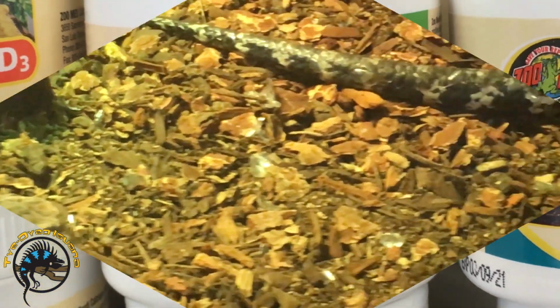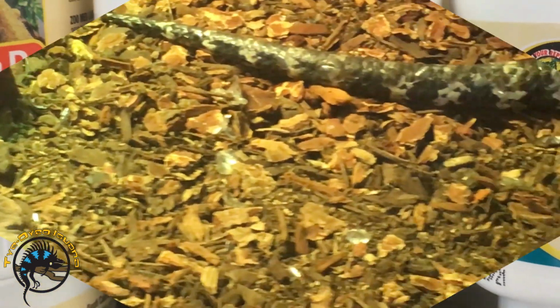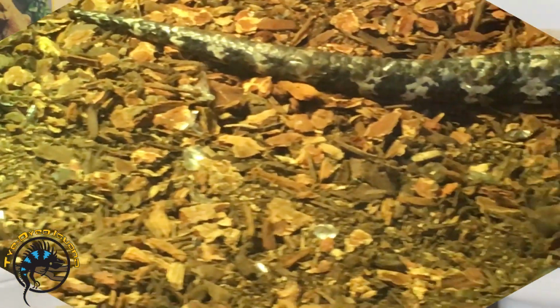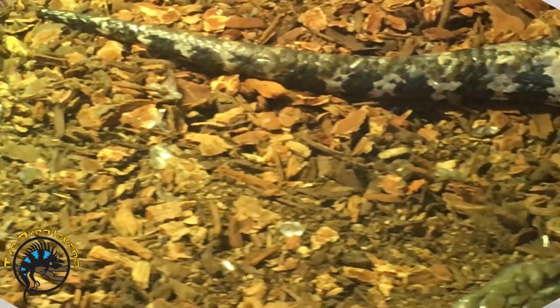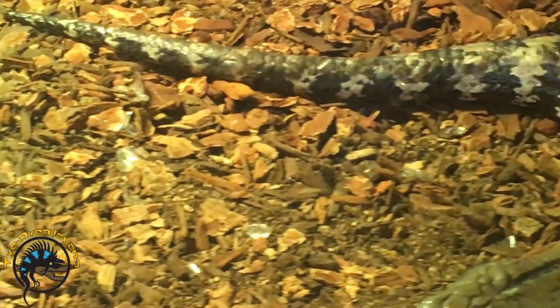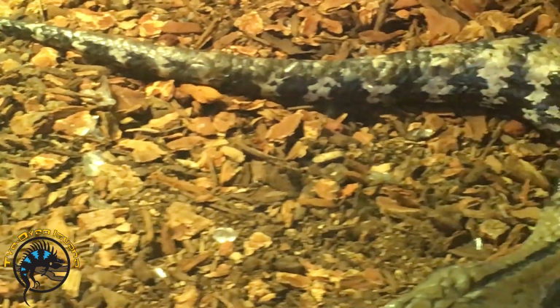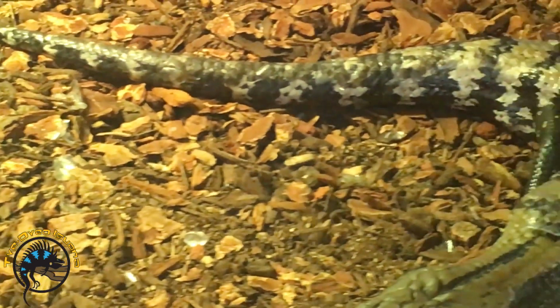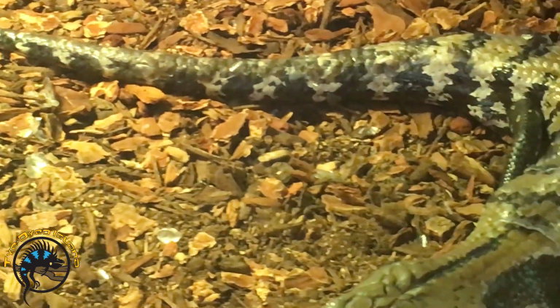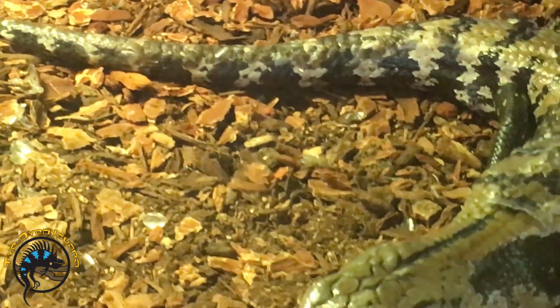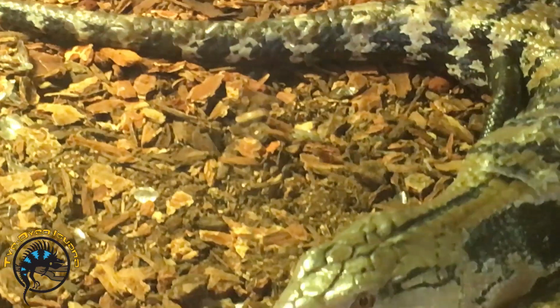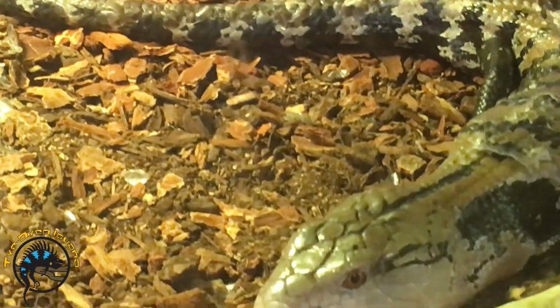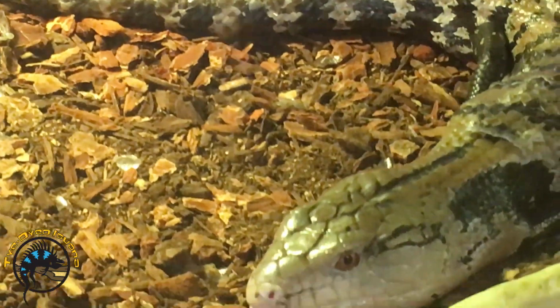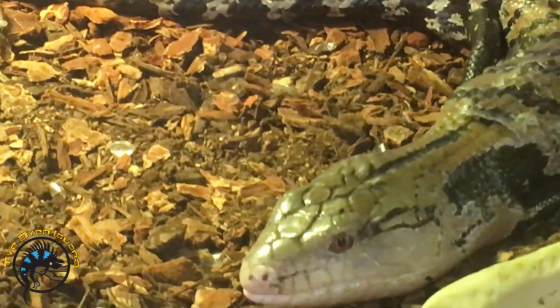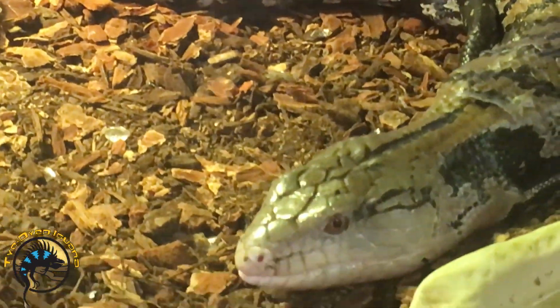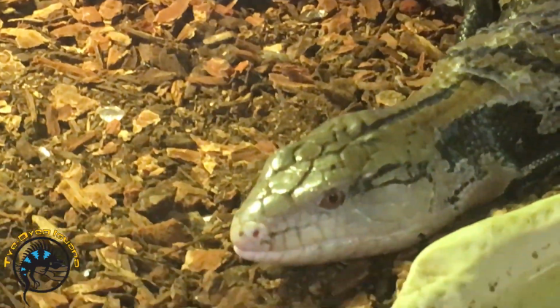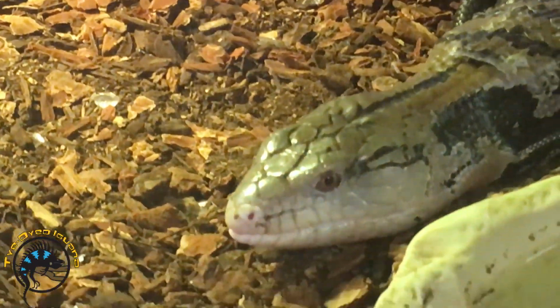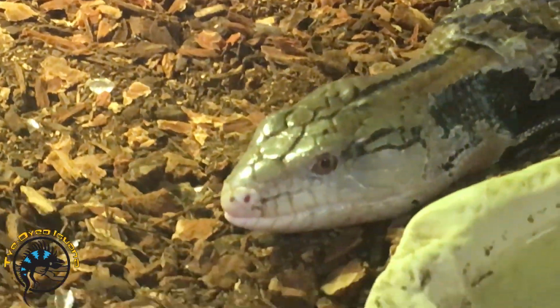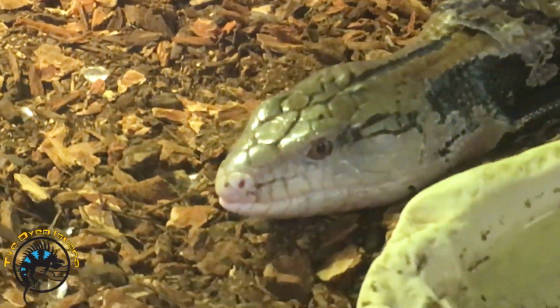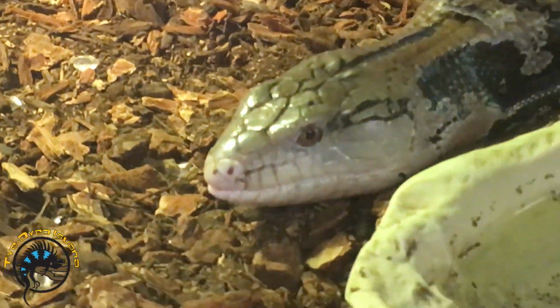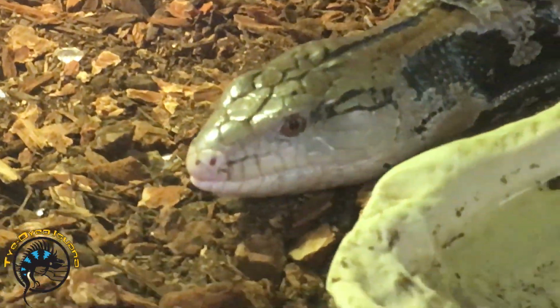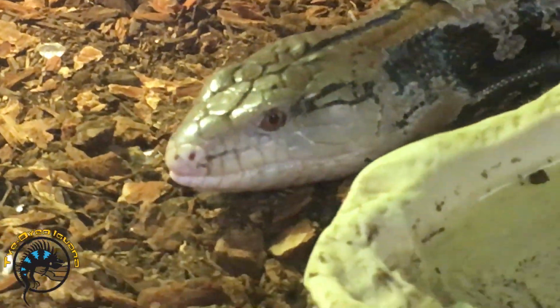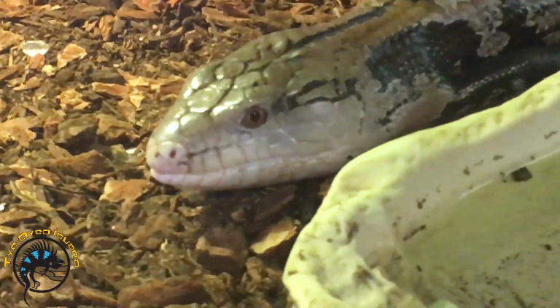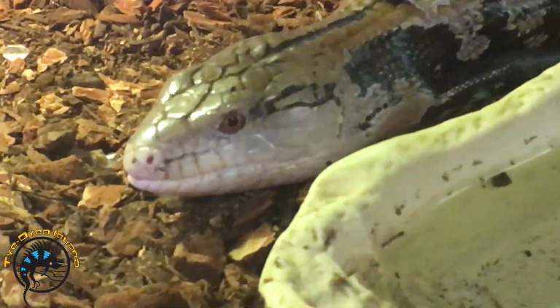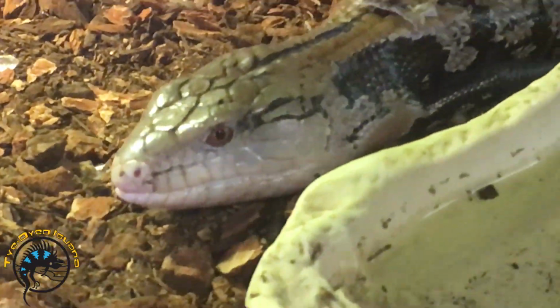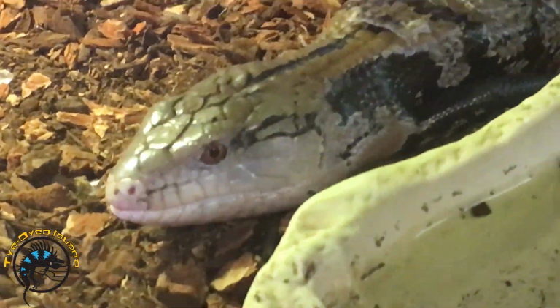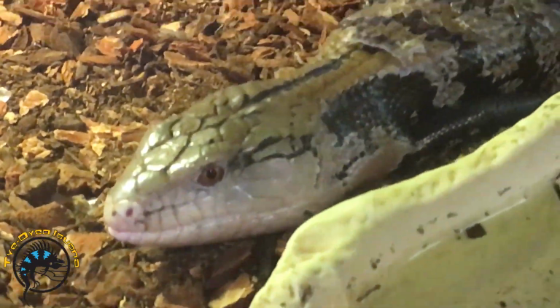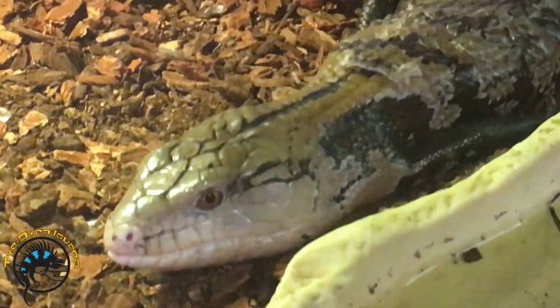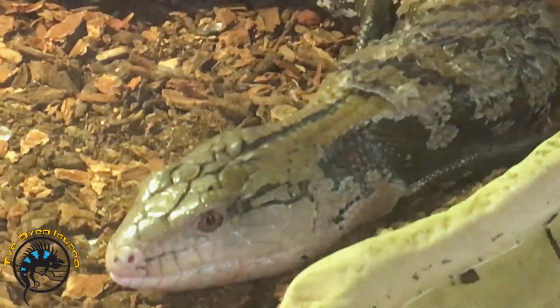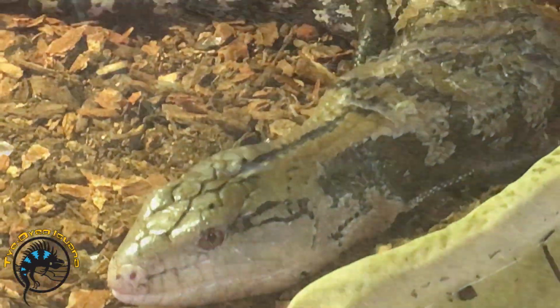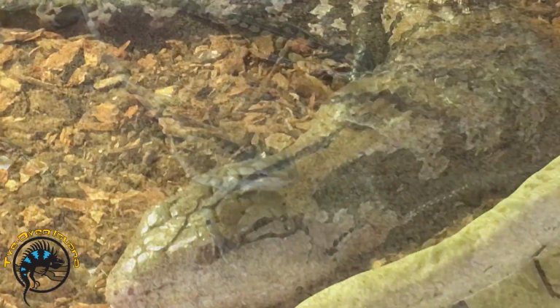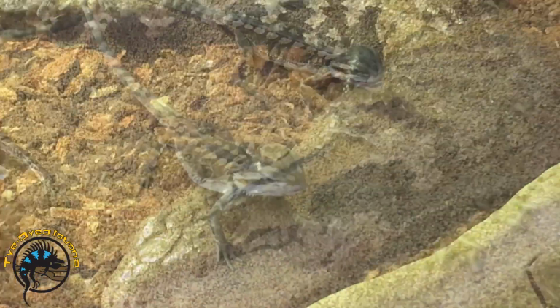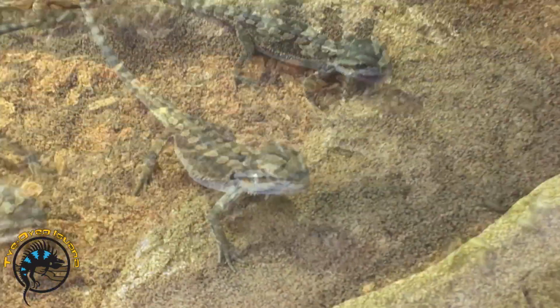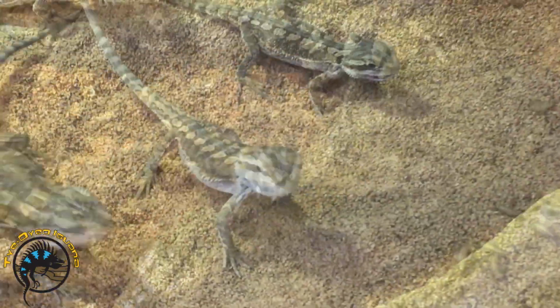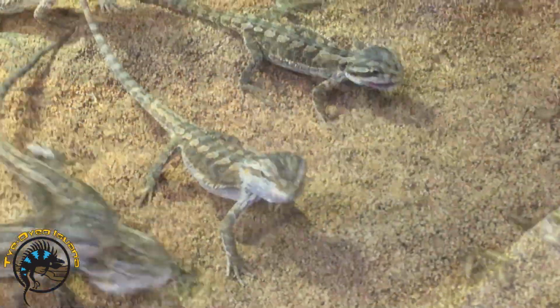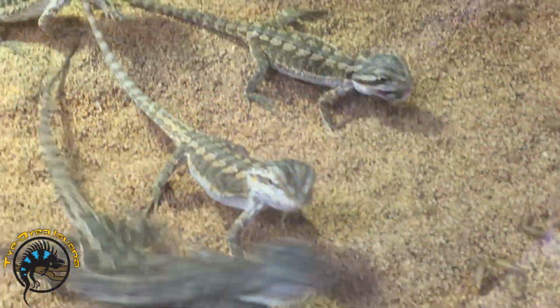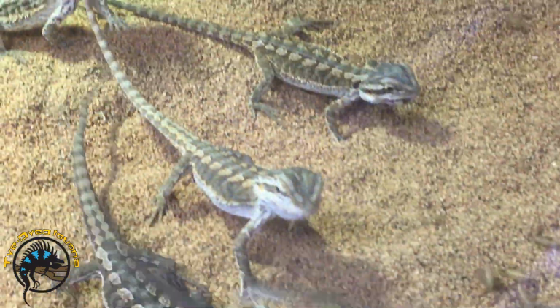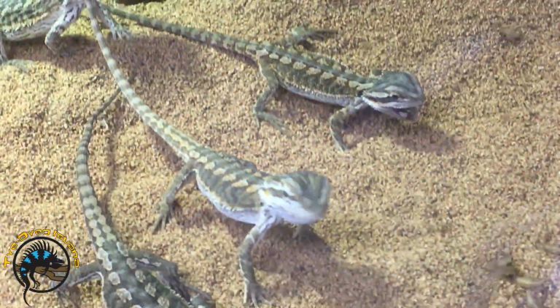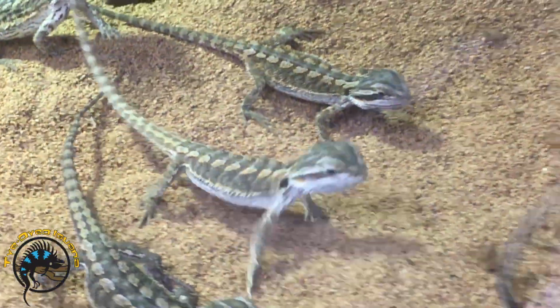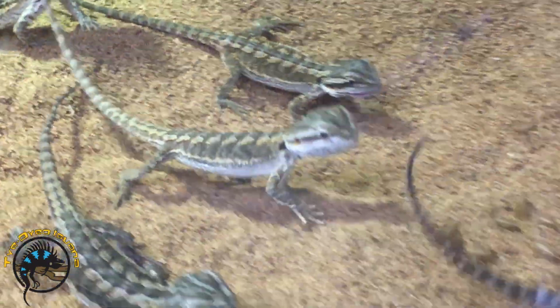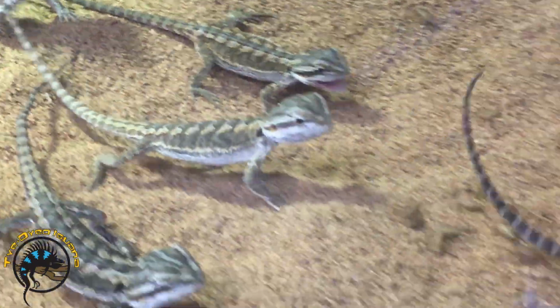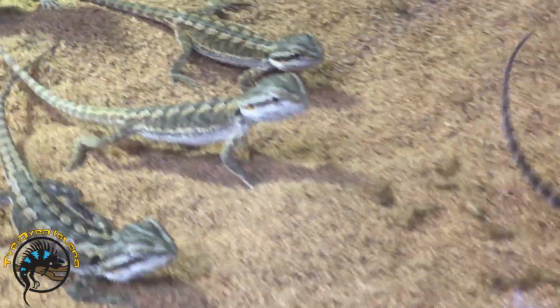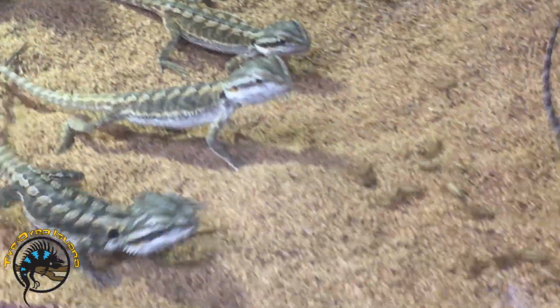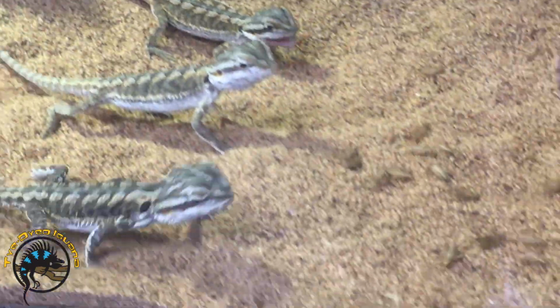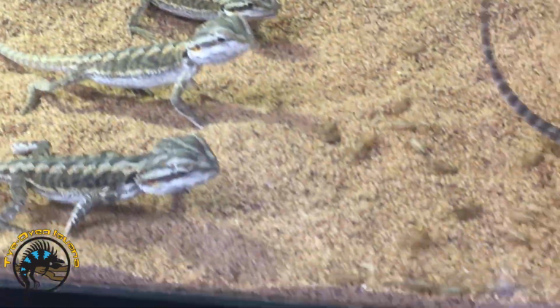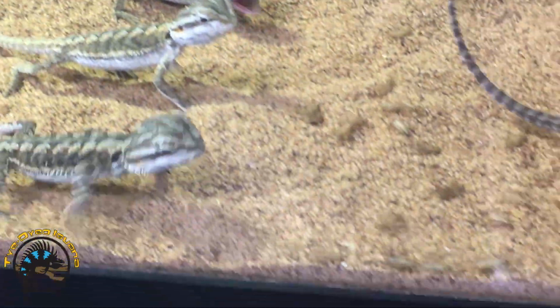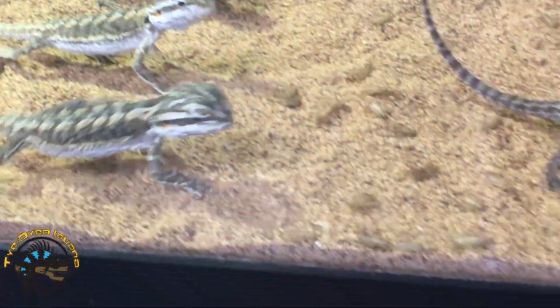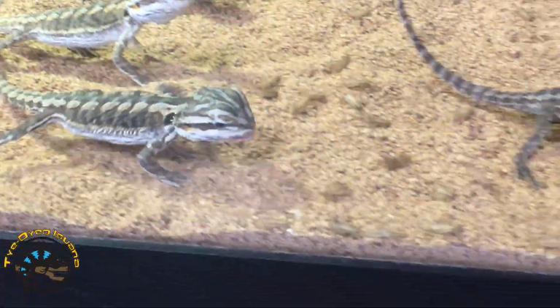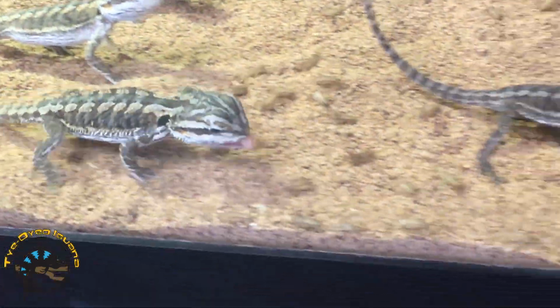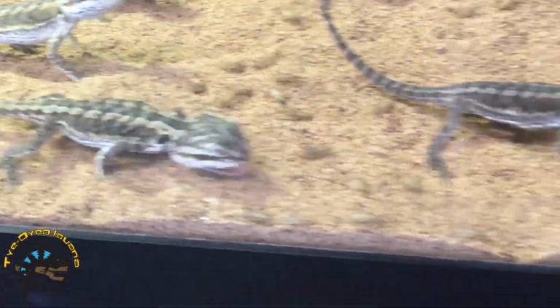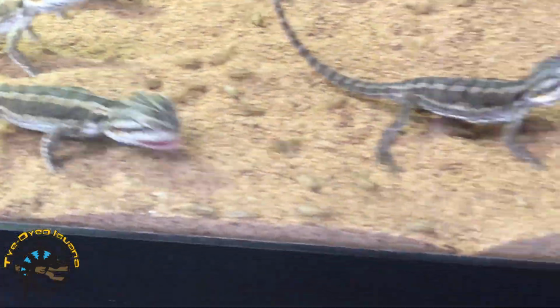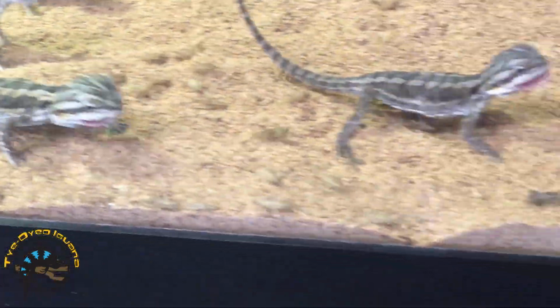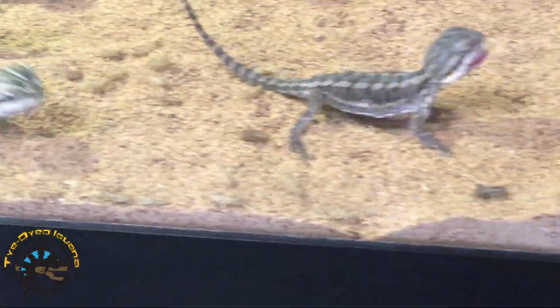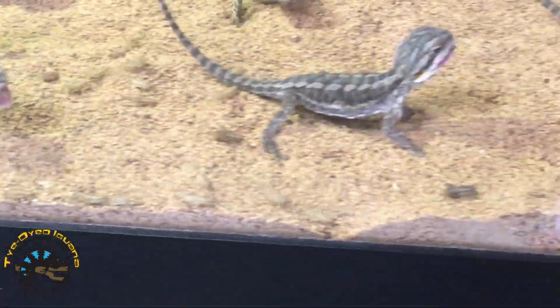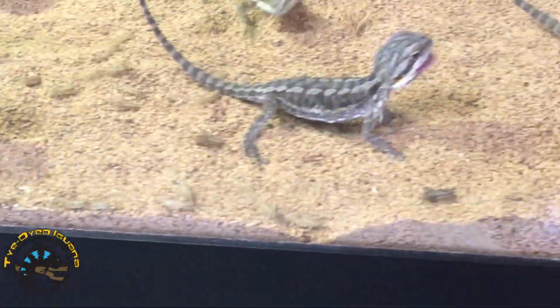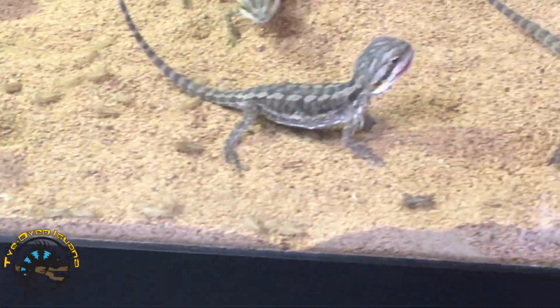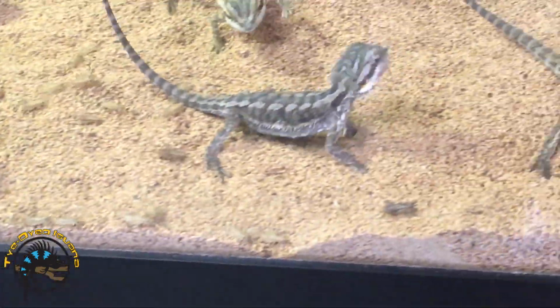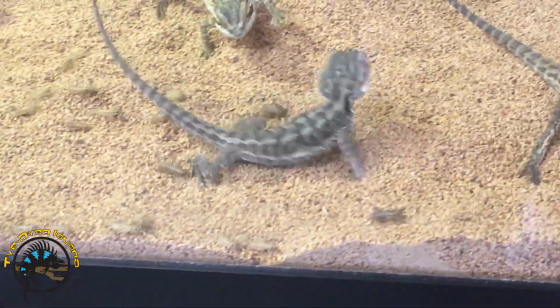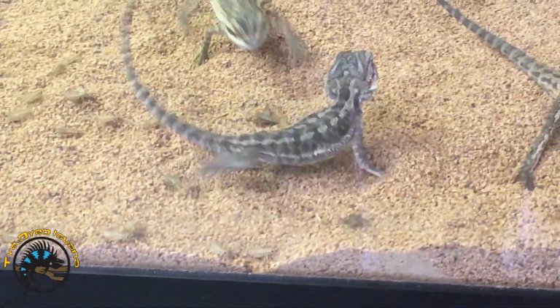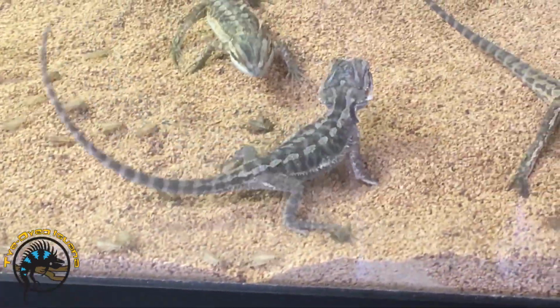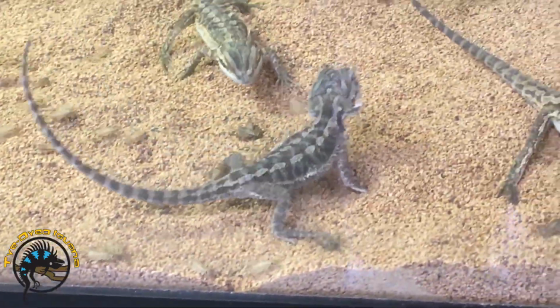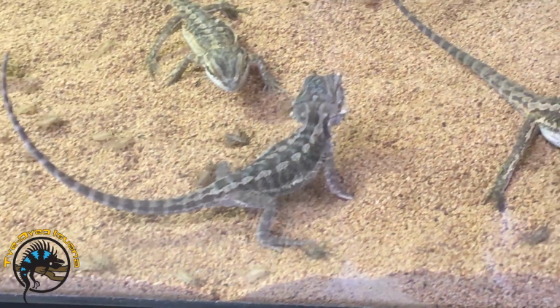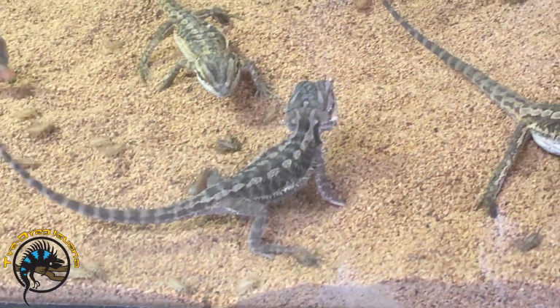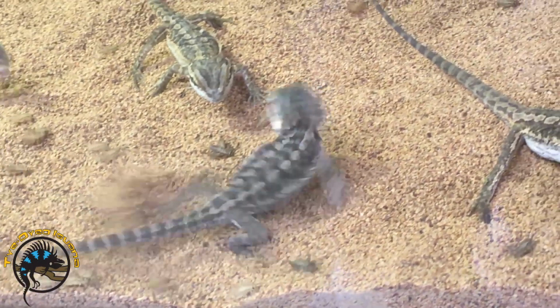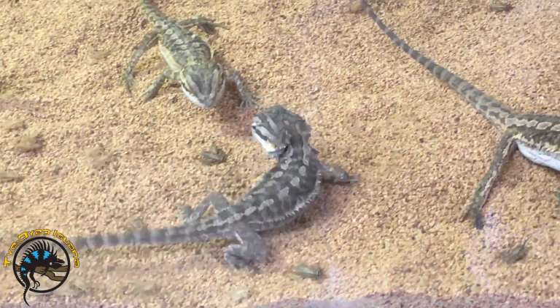You'll see that diurnal species are very active during the day, and you'll usually see them eat right away when you feed them.